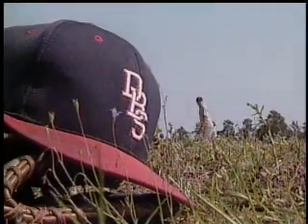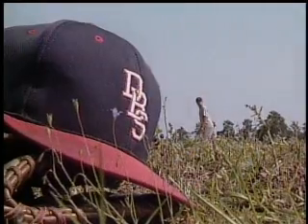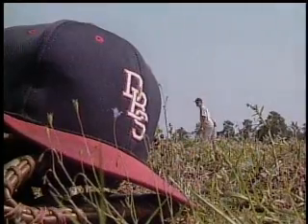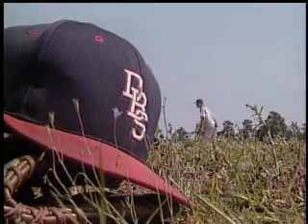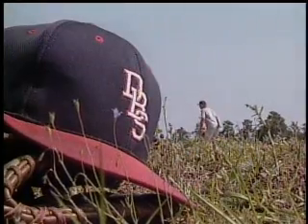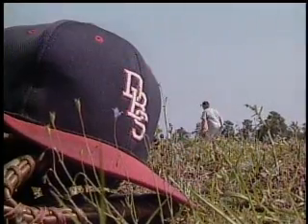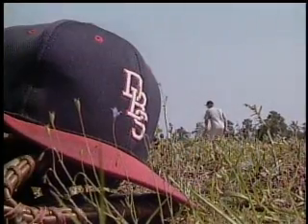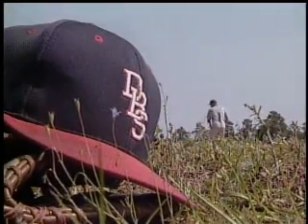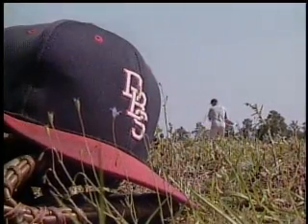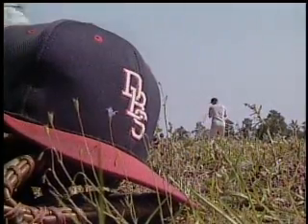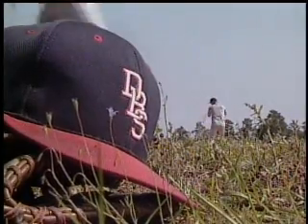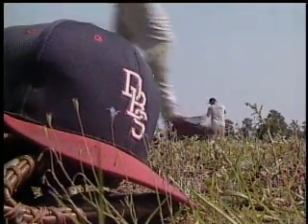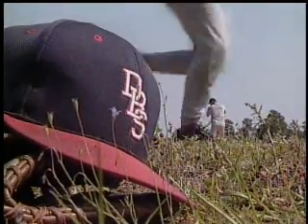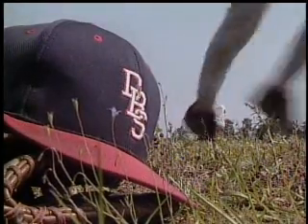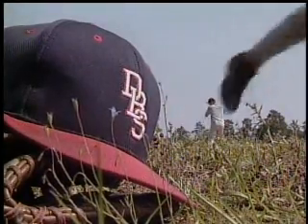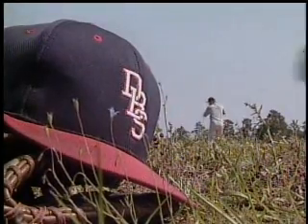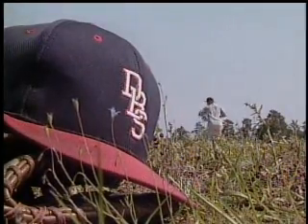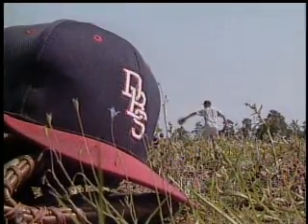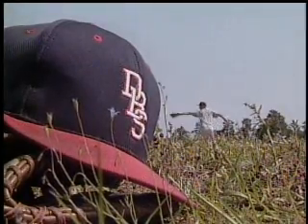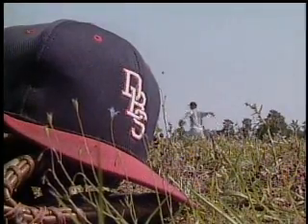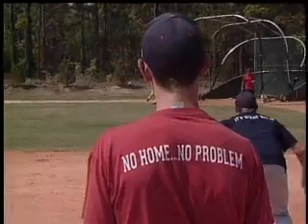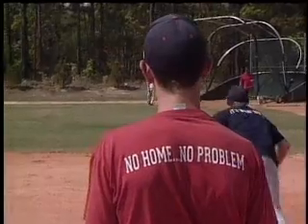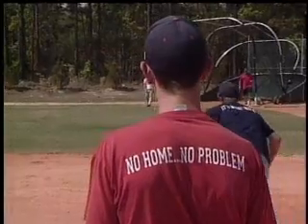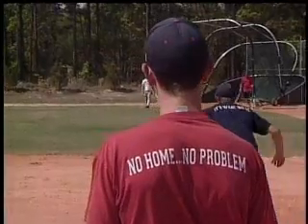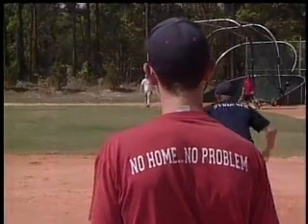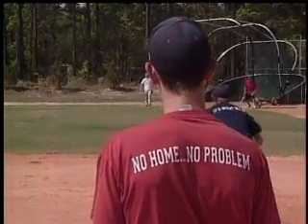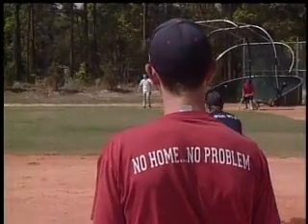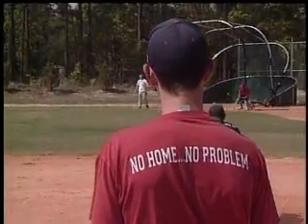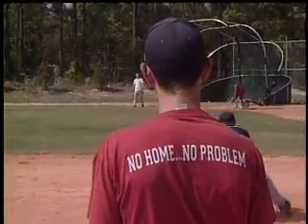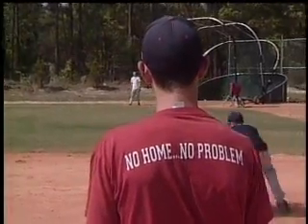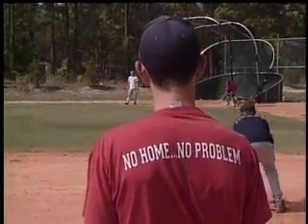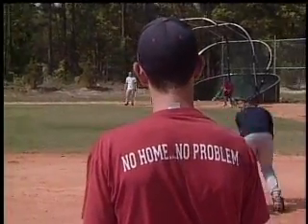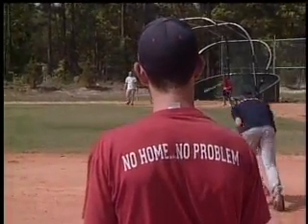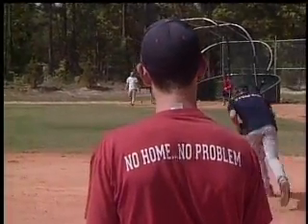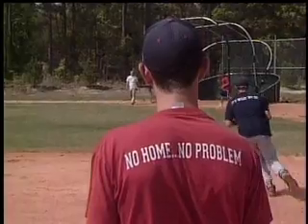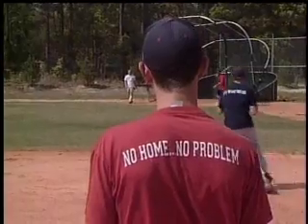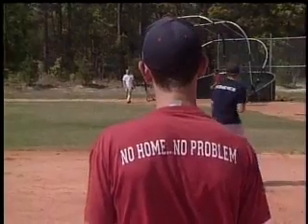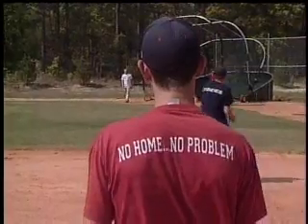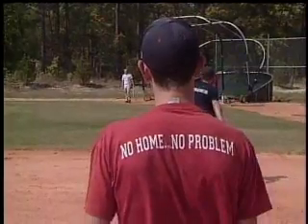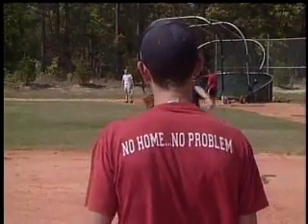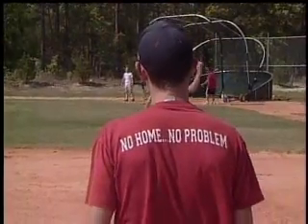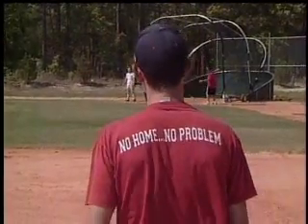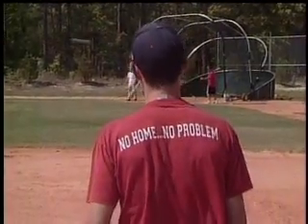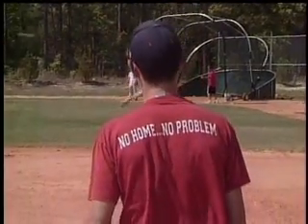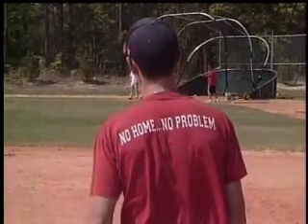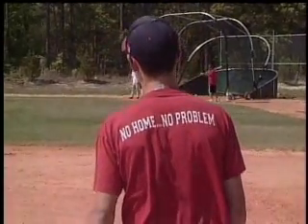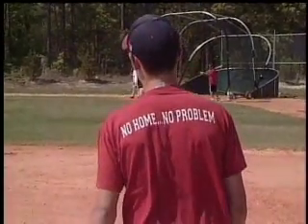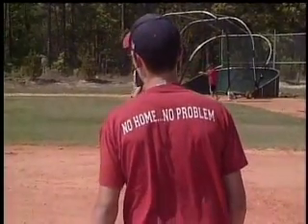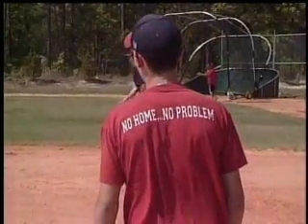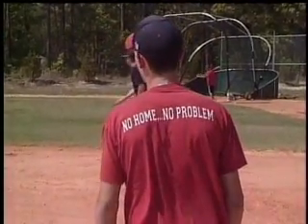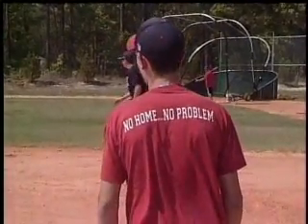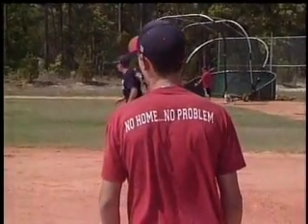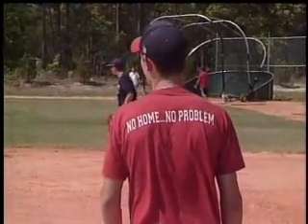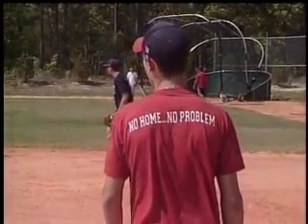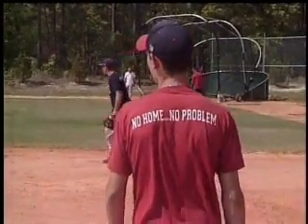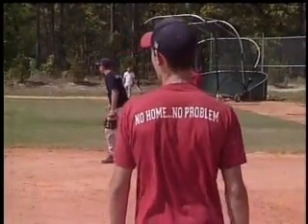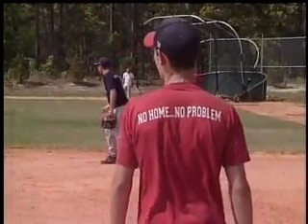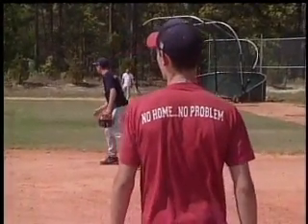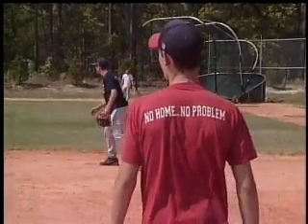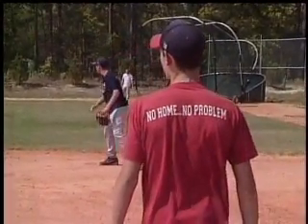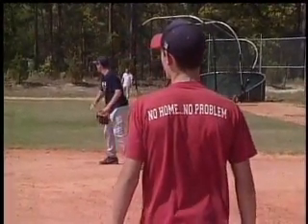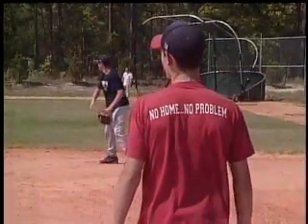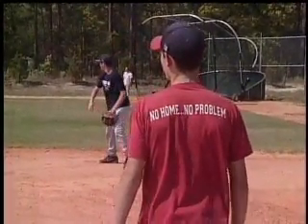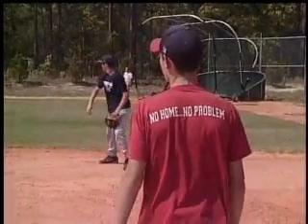Until they move into their new home, the shirt says it all: no home, no problem, because the Bucs keep winning.